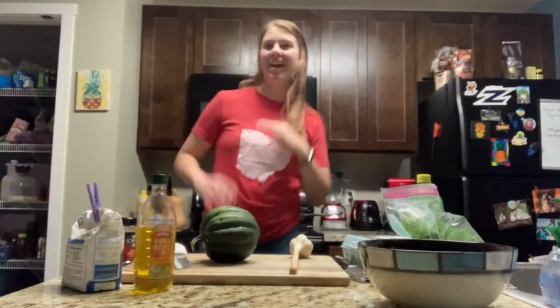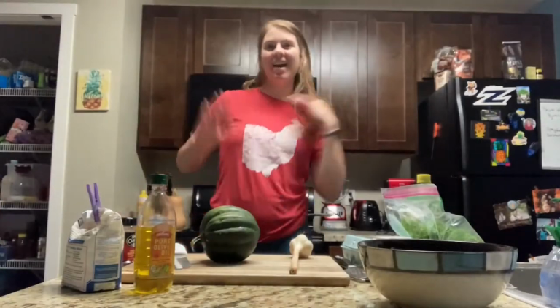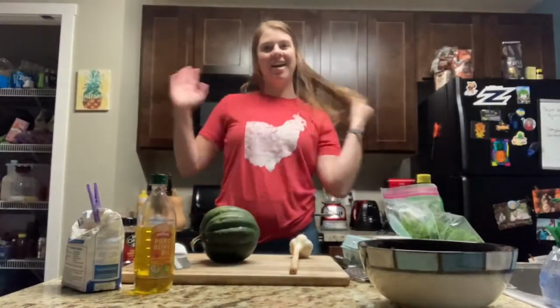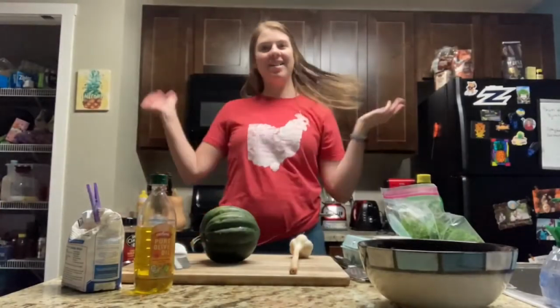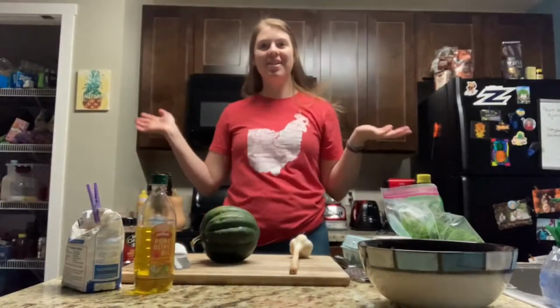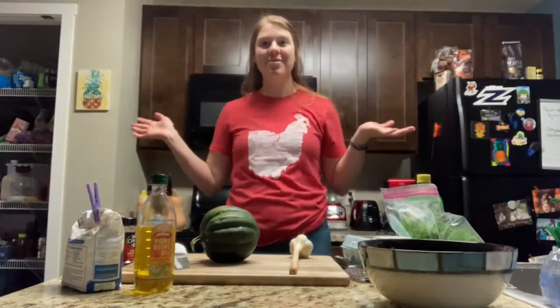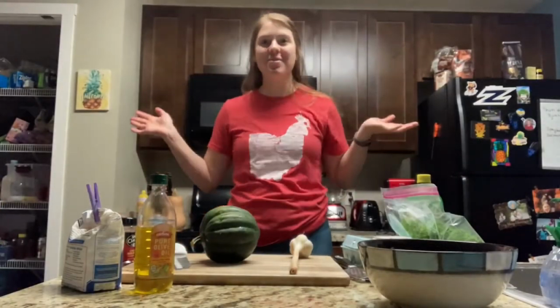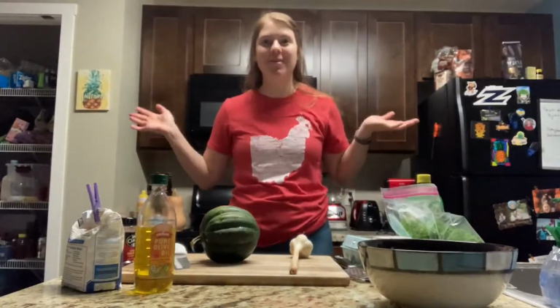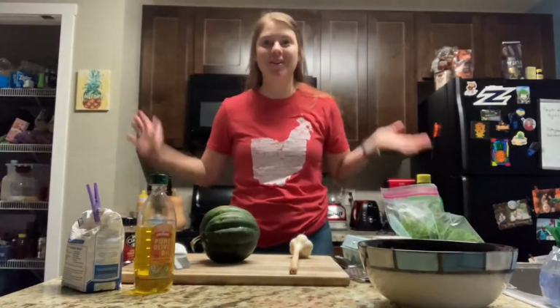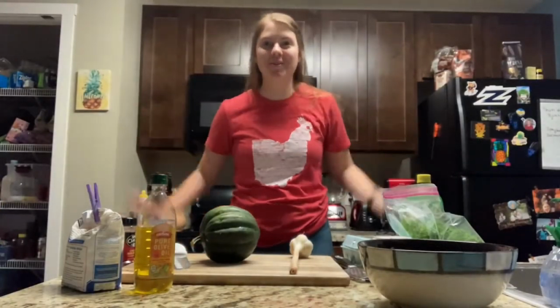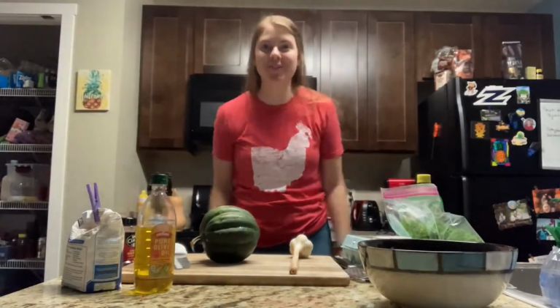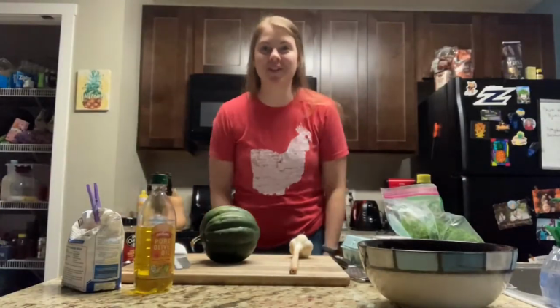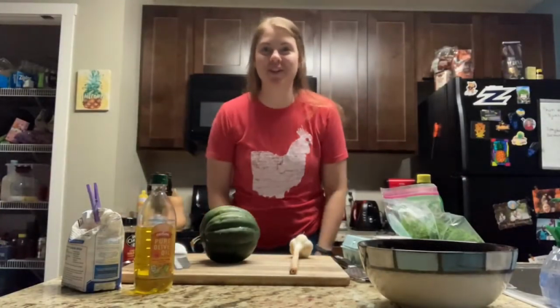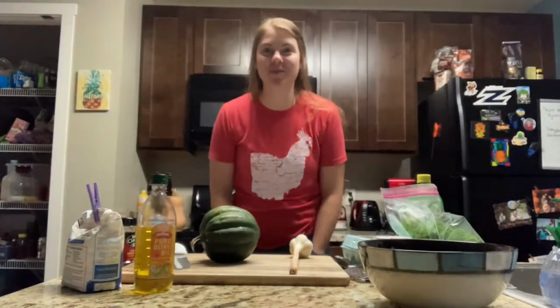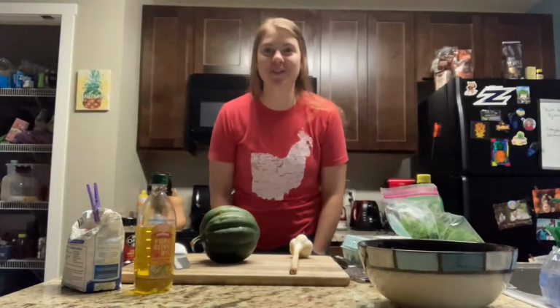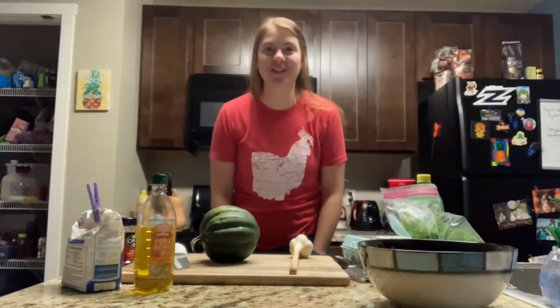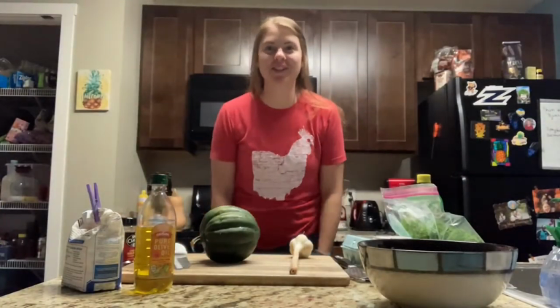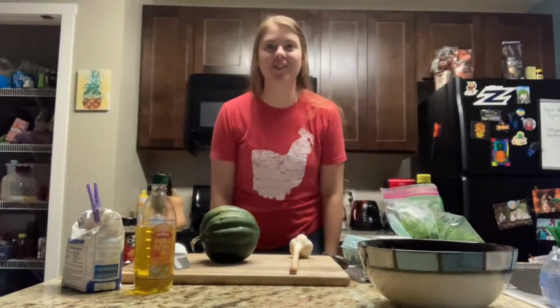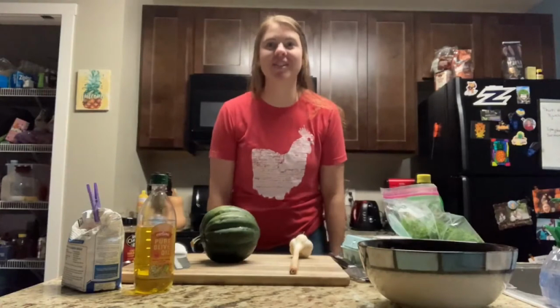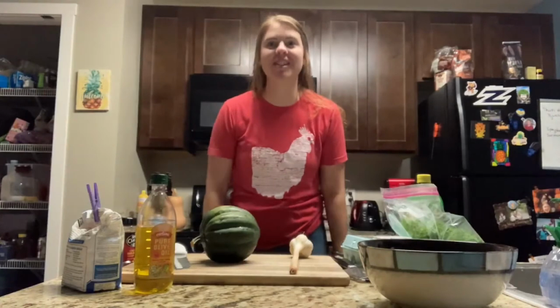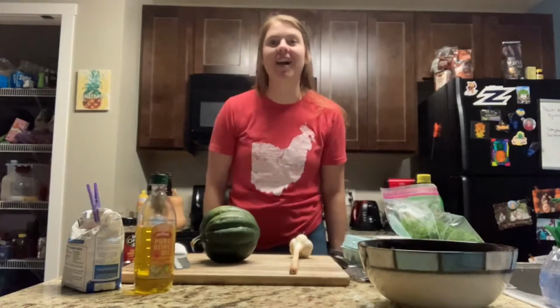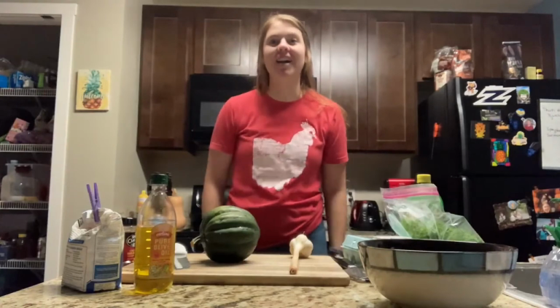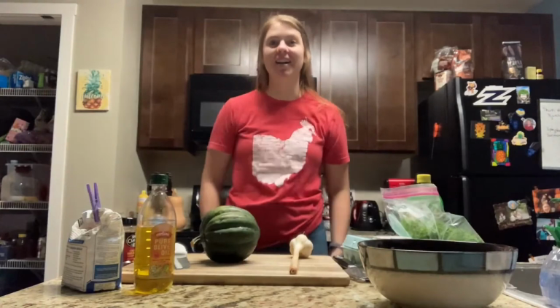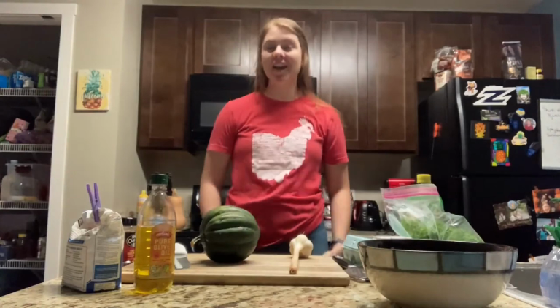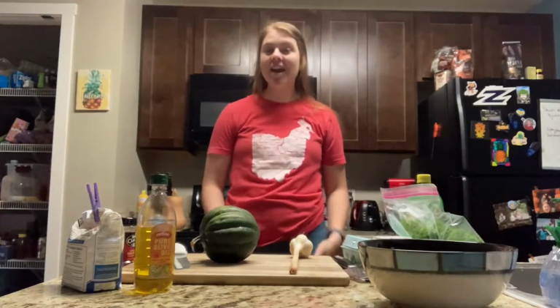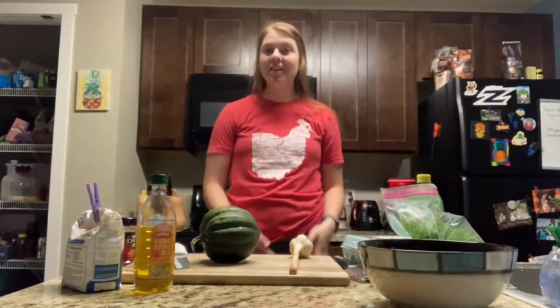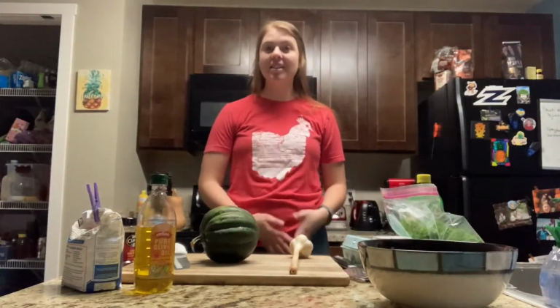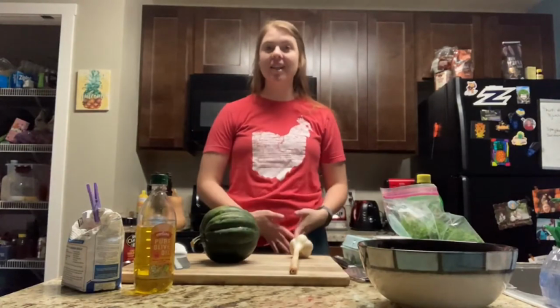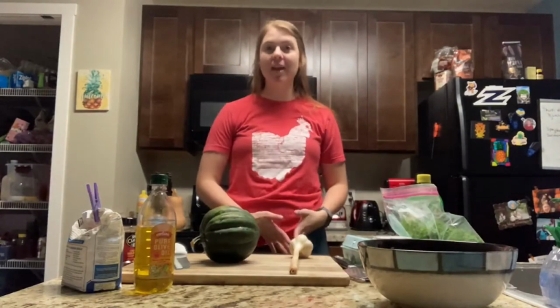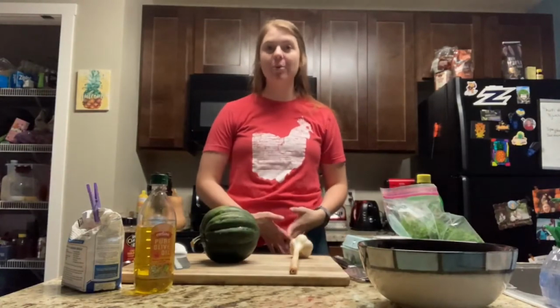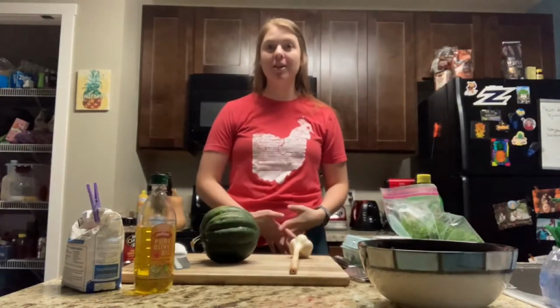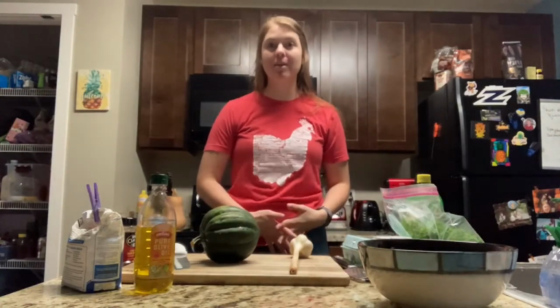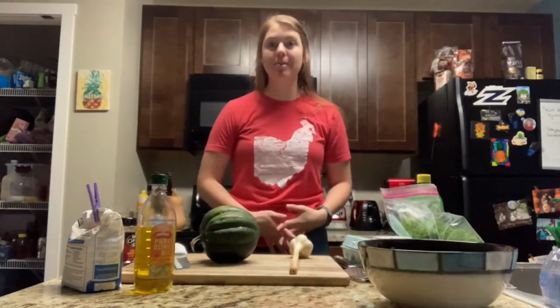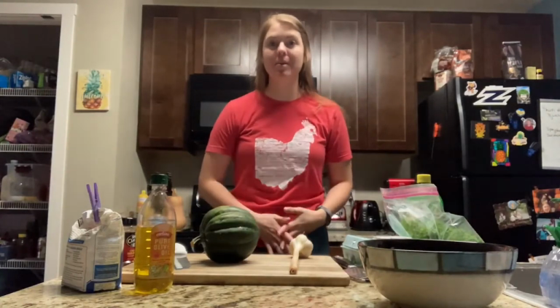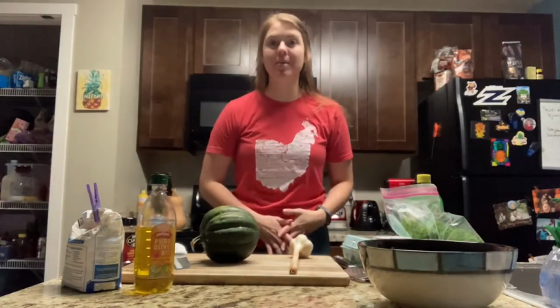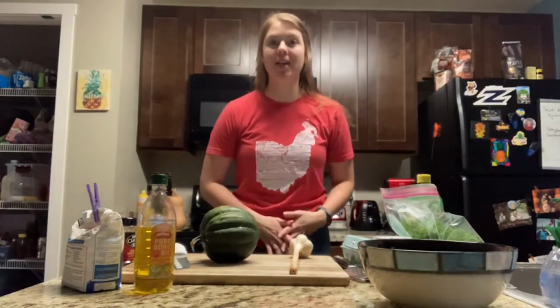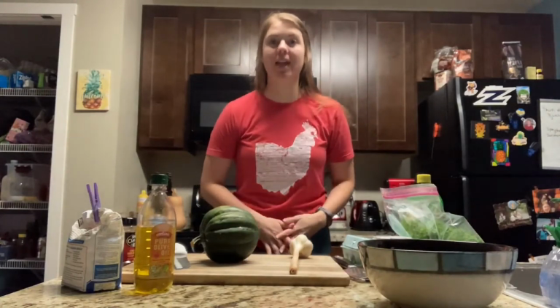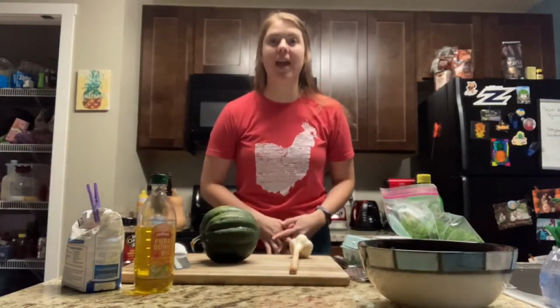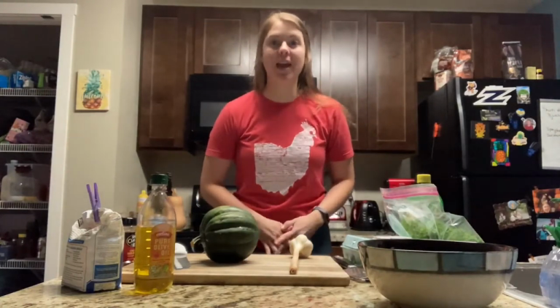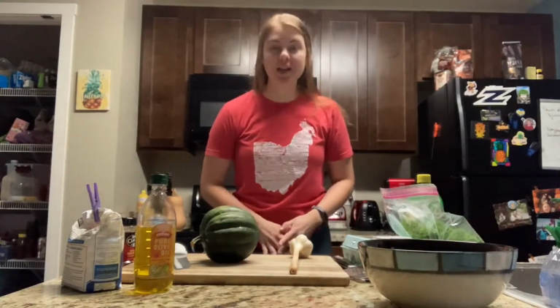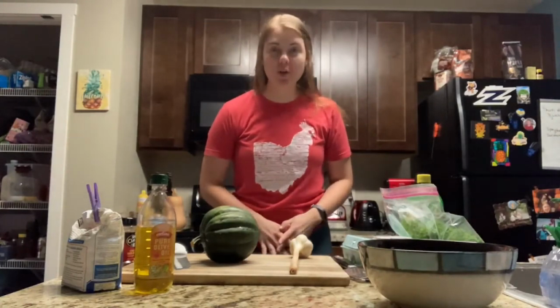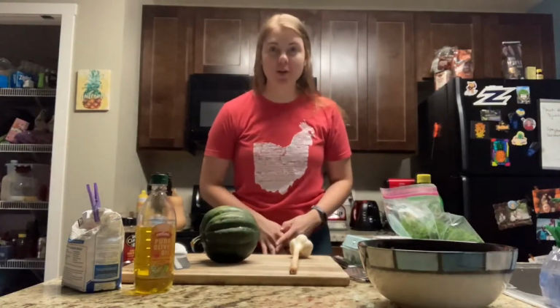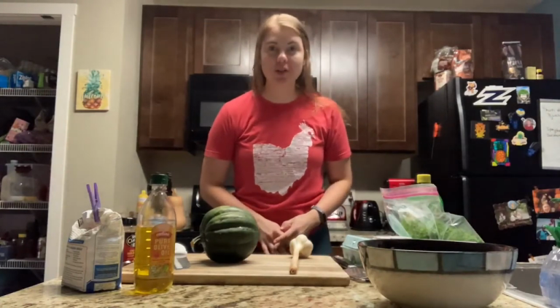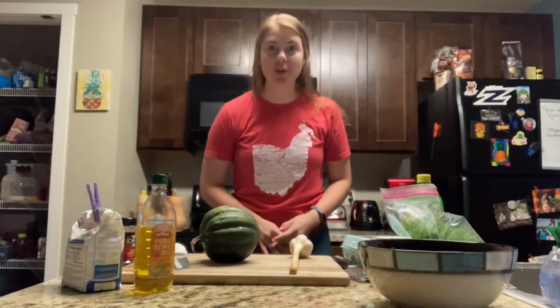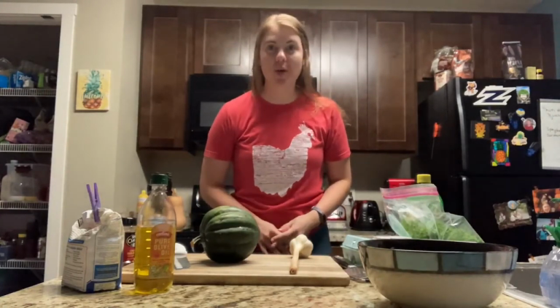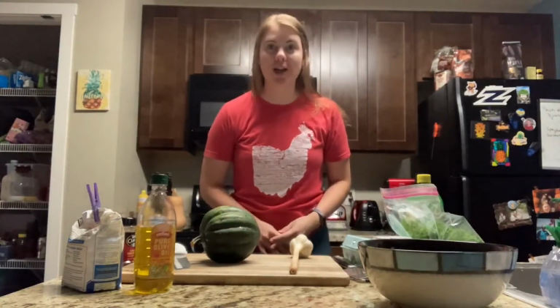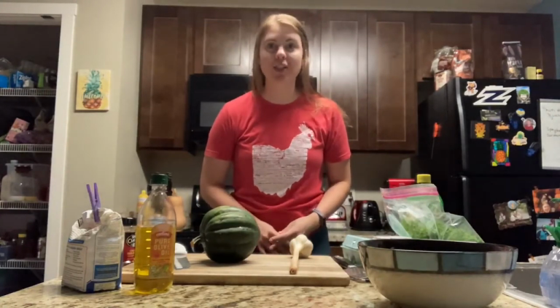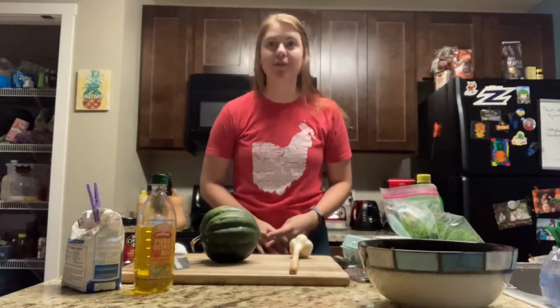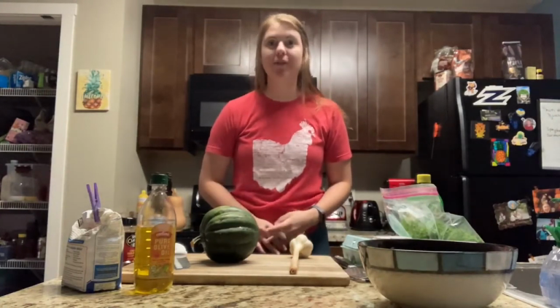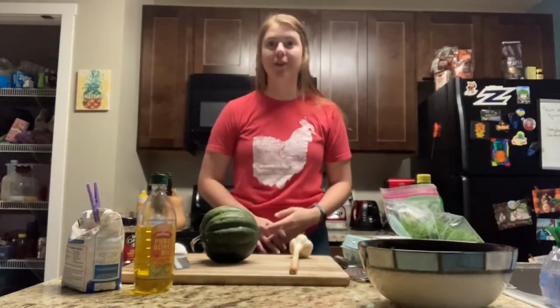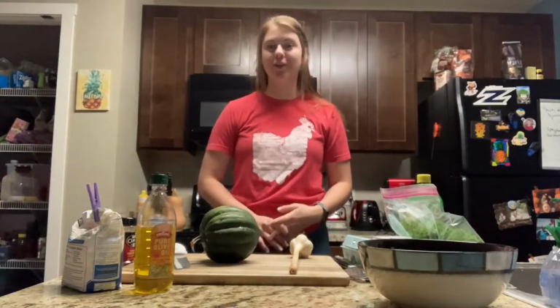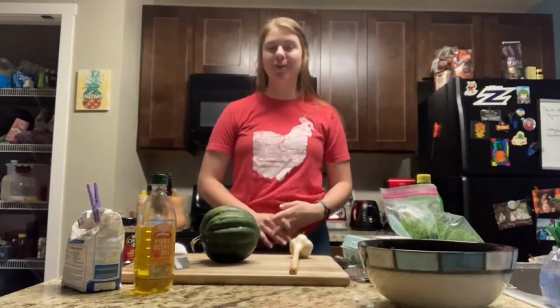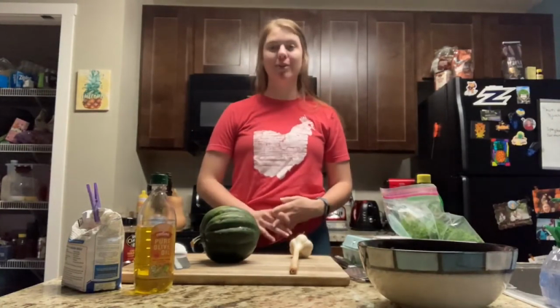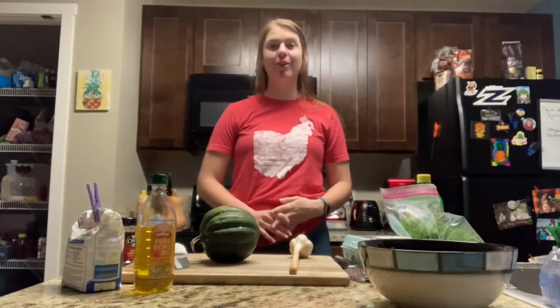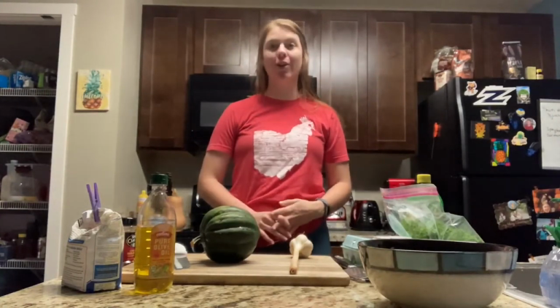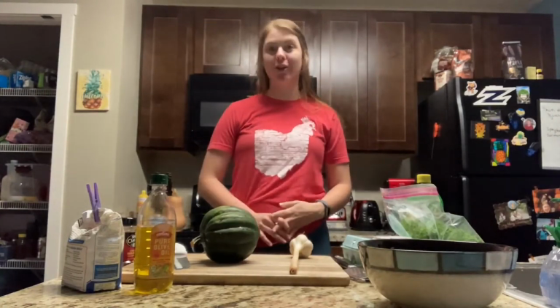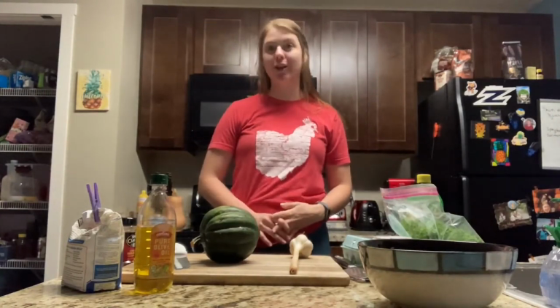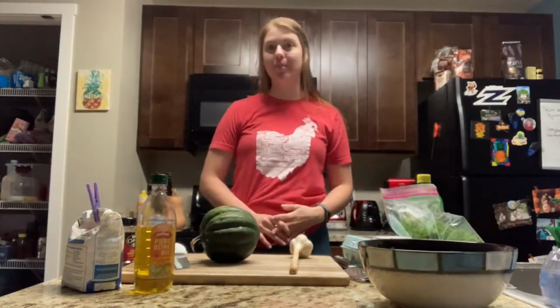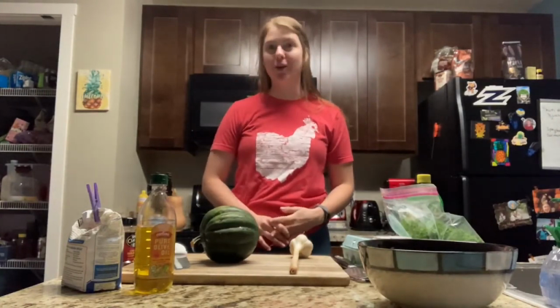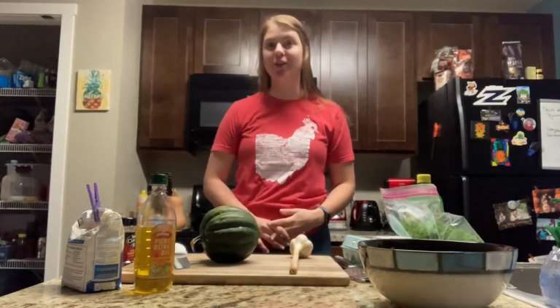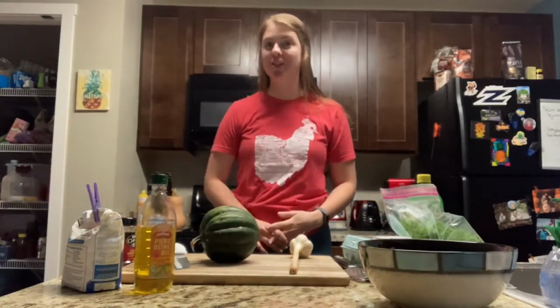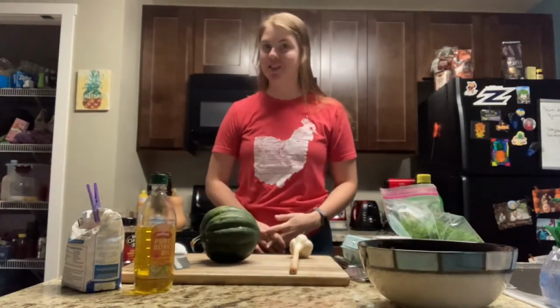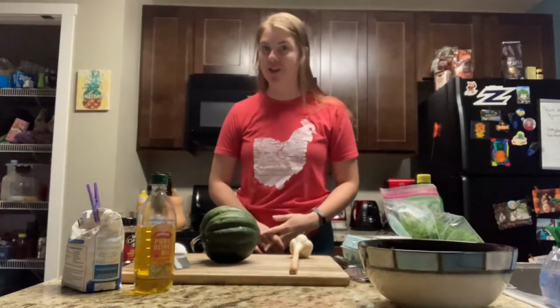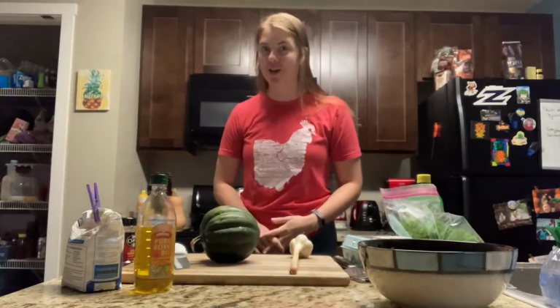Hello and welcome to Cooking with Countryside. Today we're going to be making acorn squash fritters with a garlic parsley sauce.